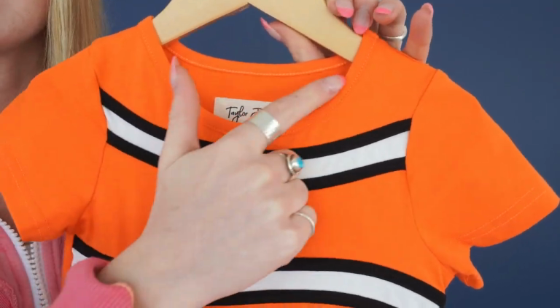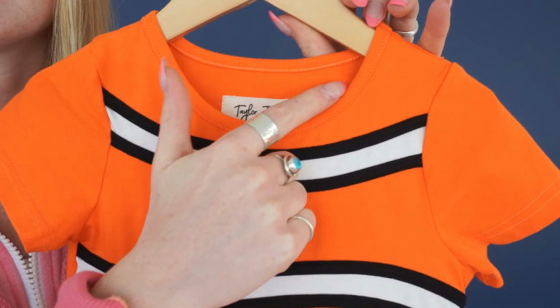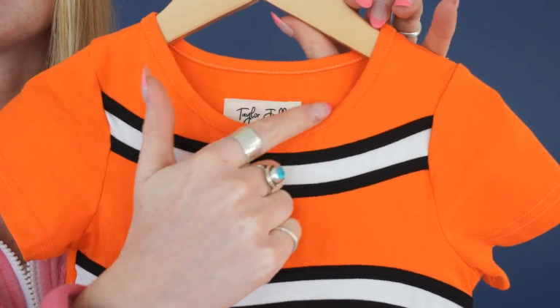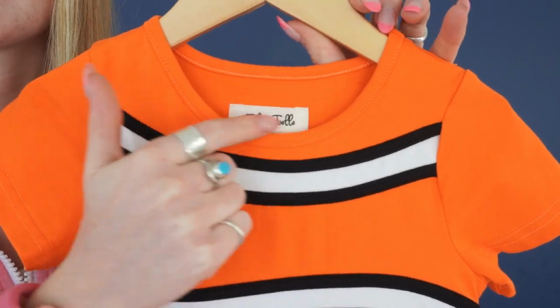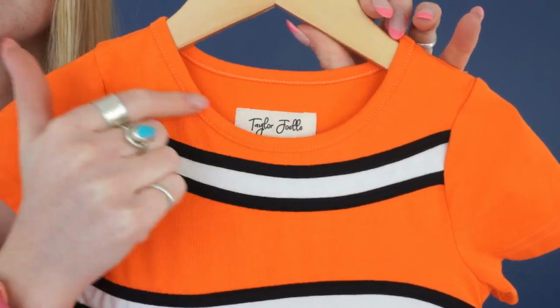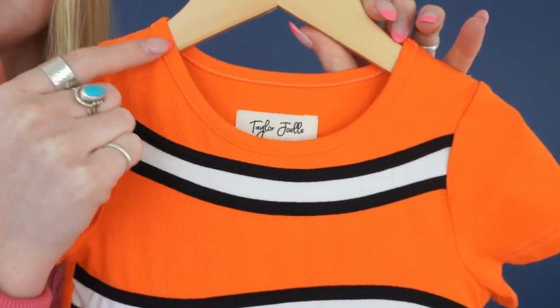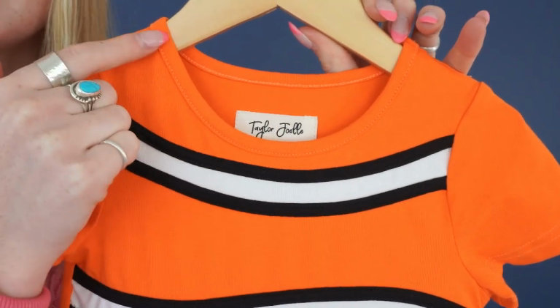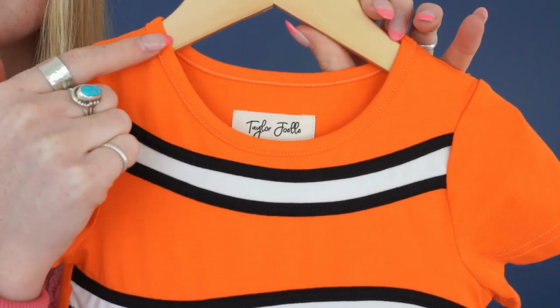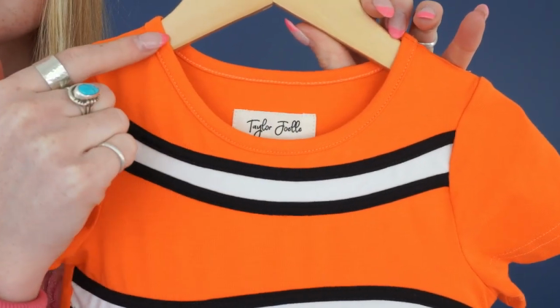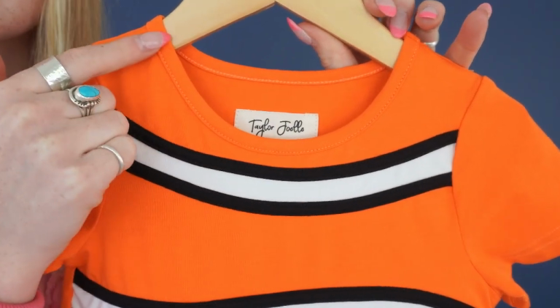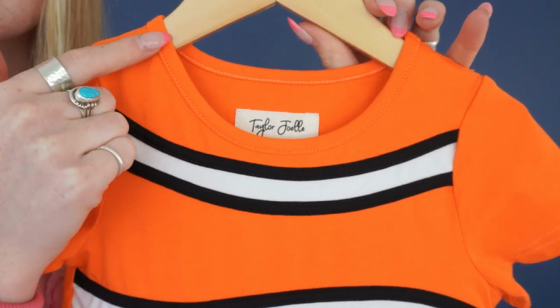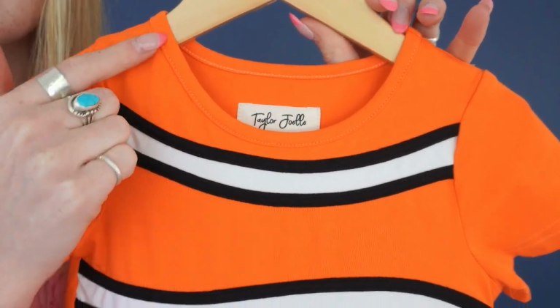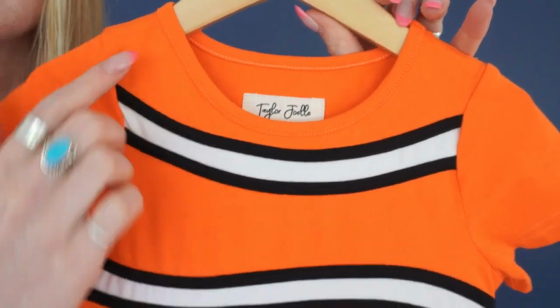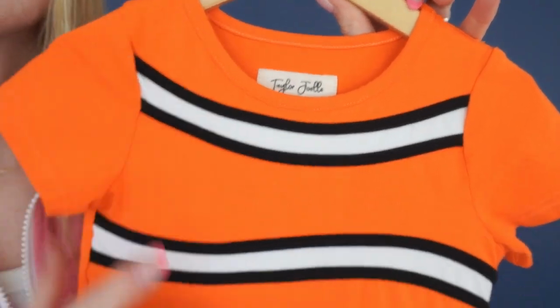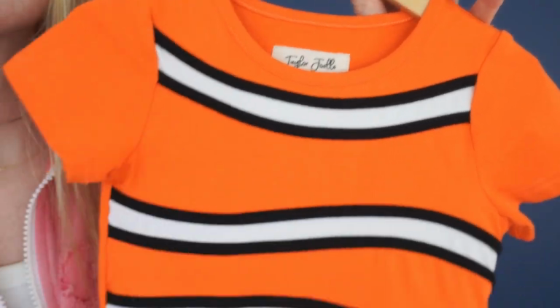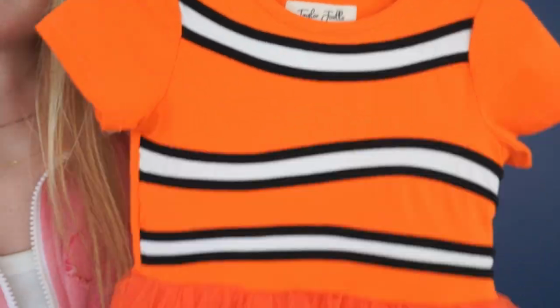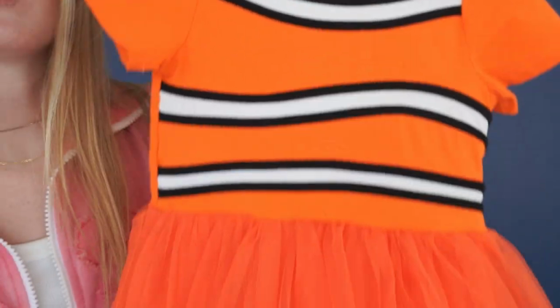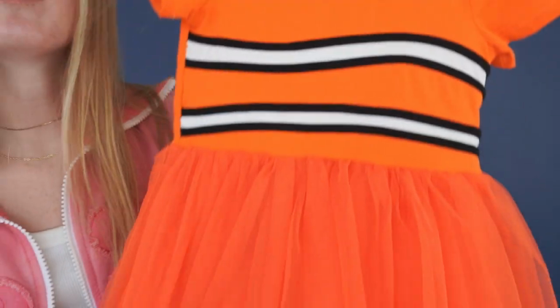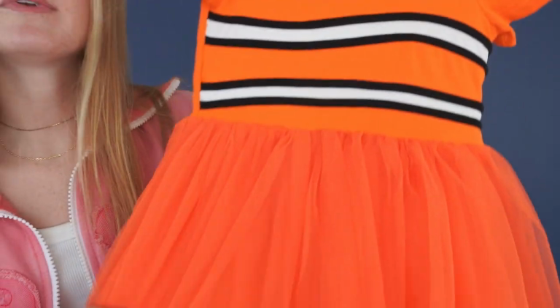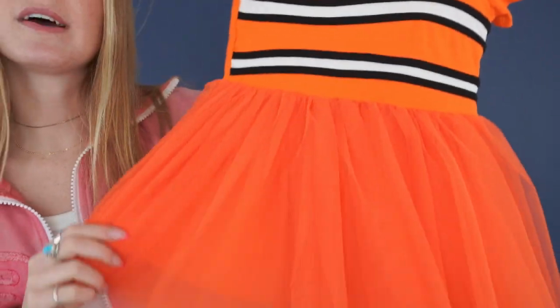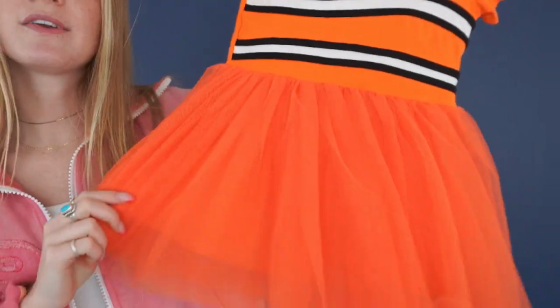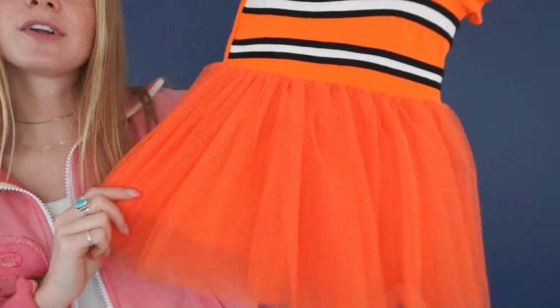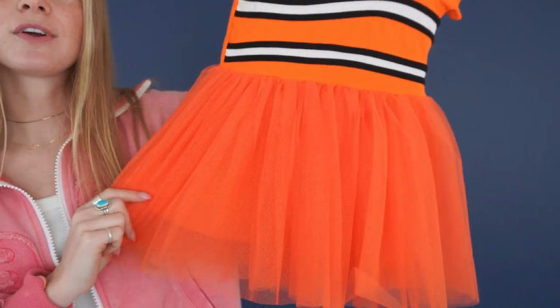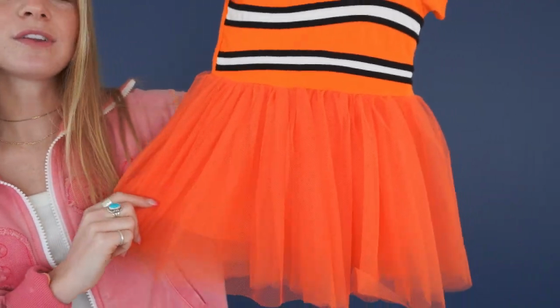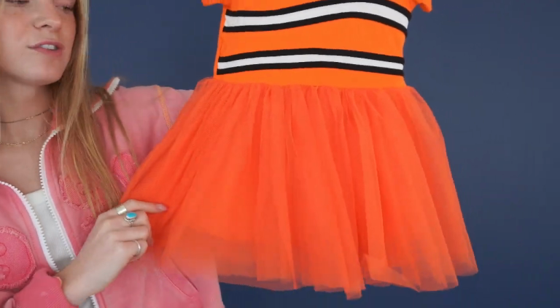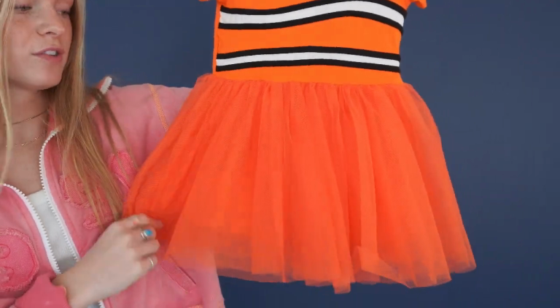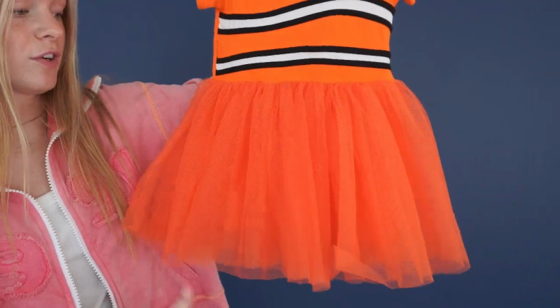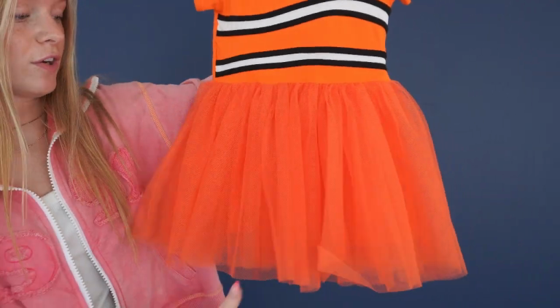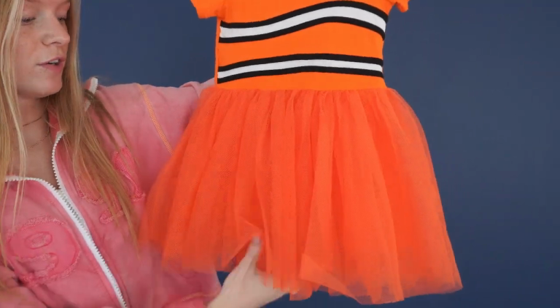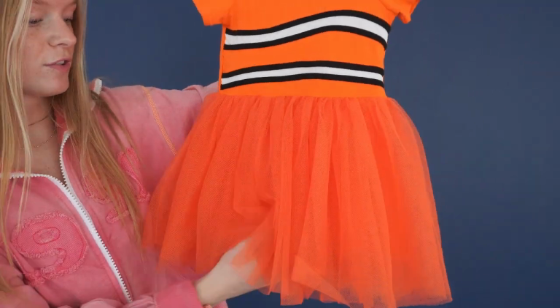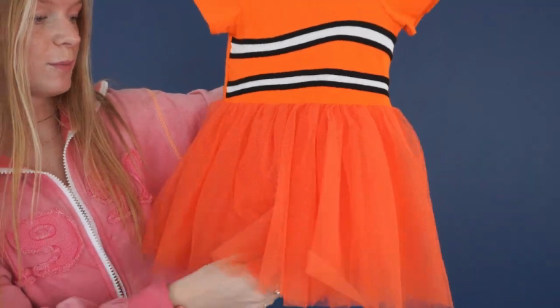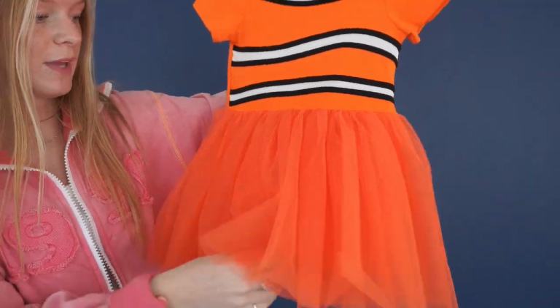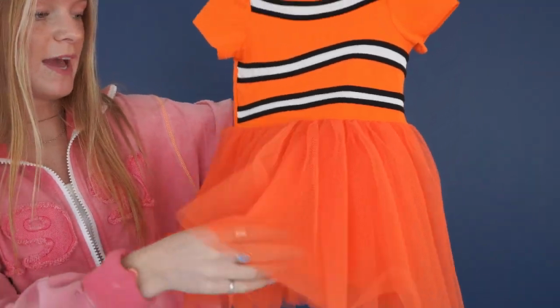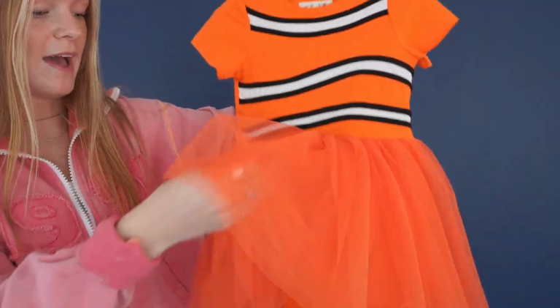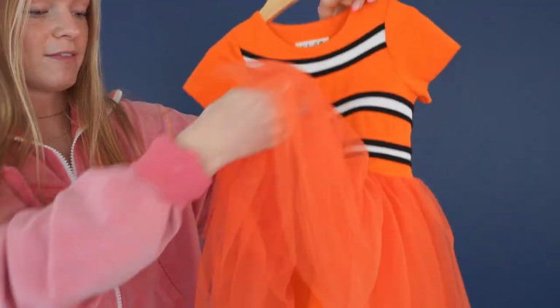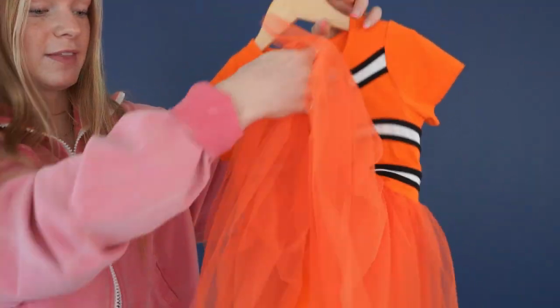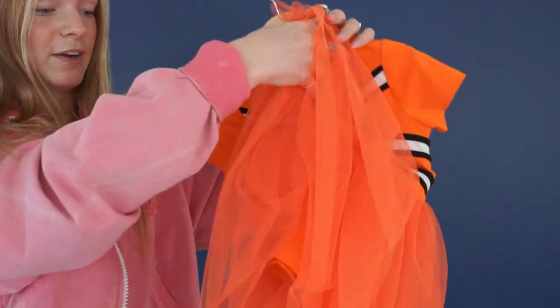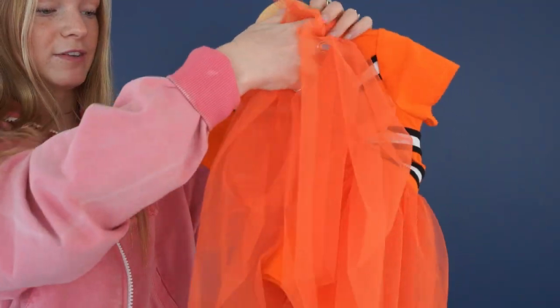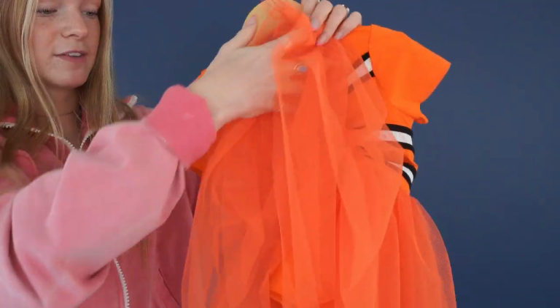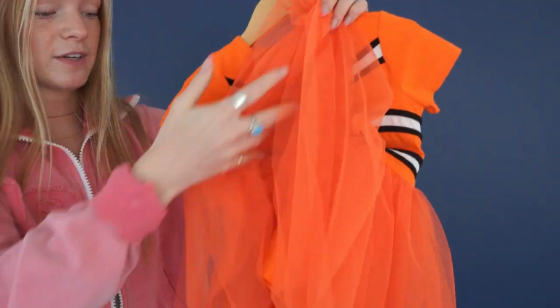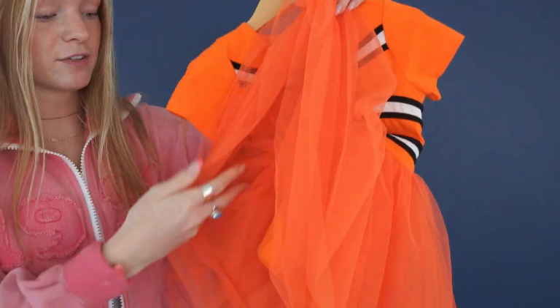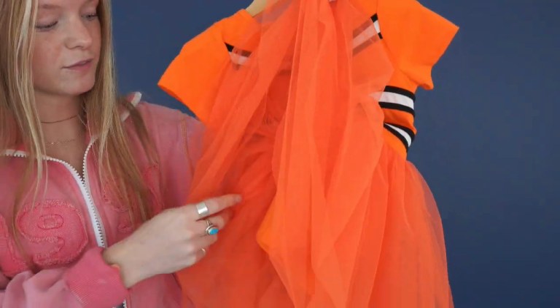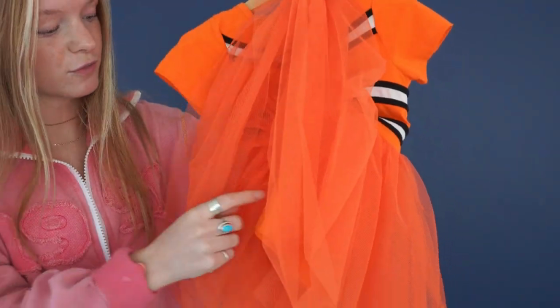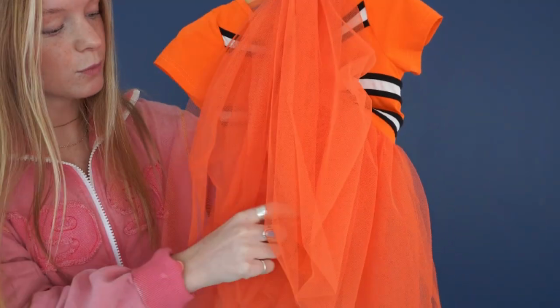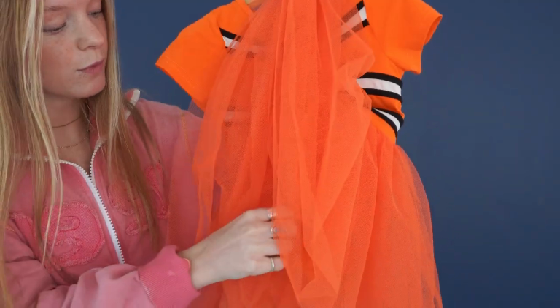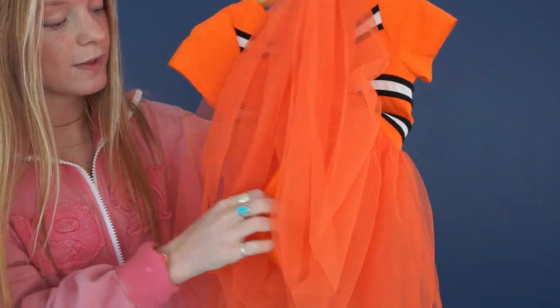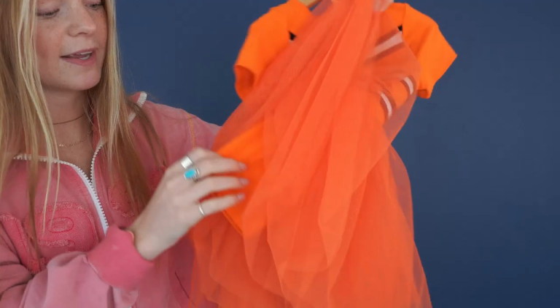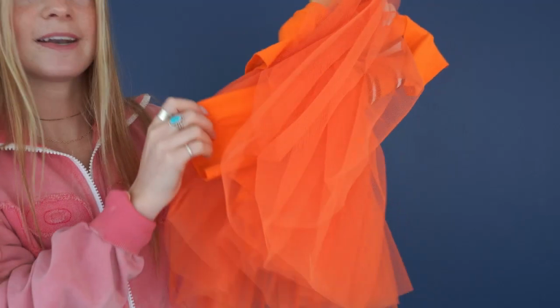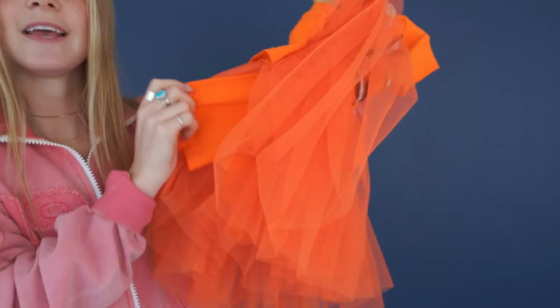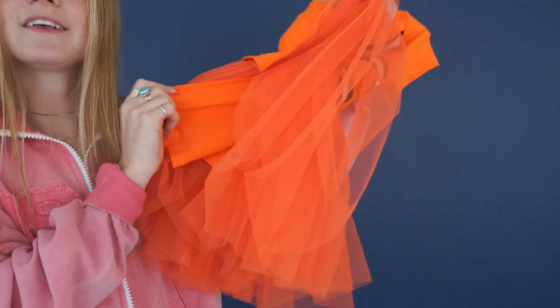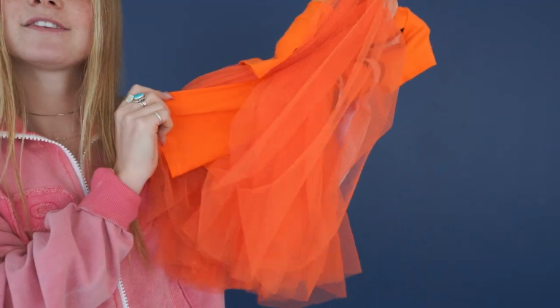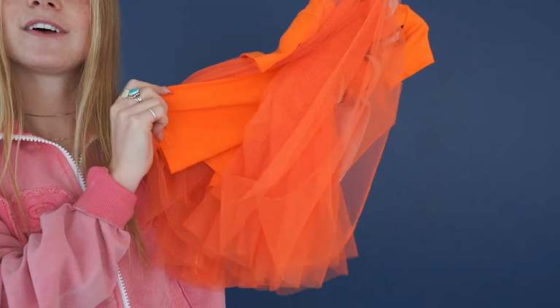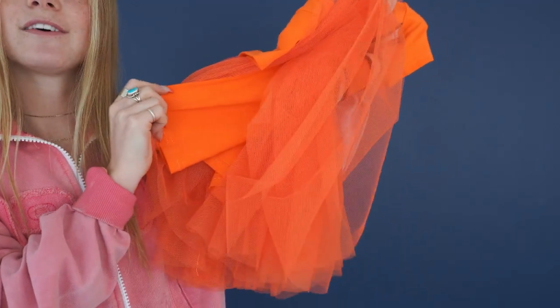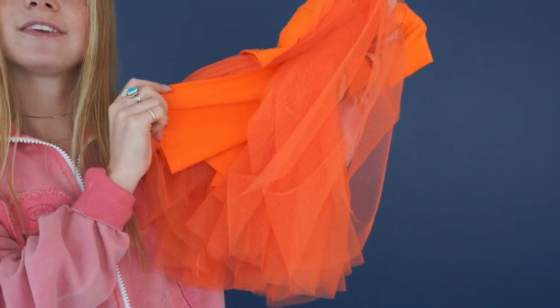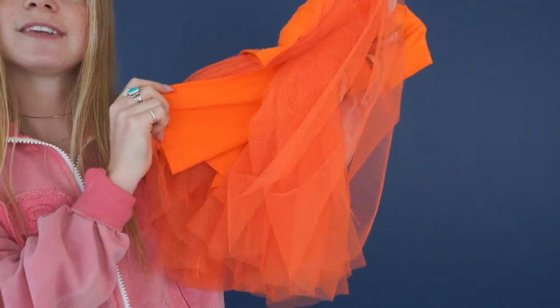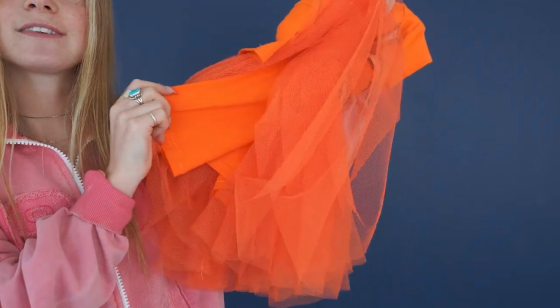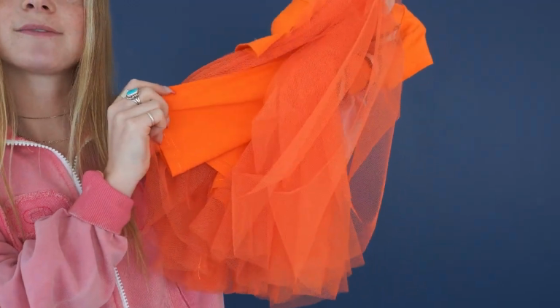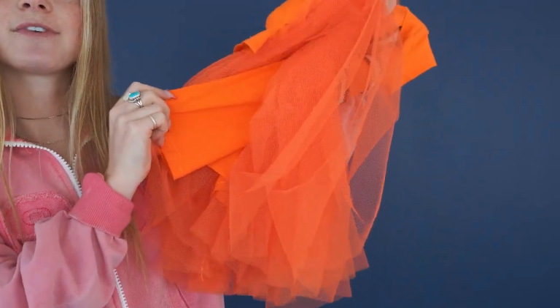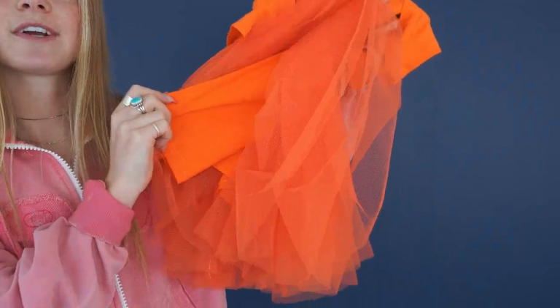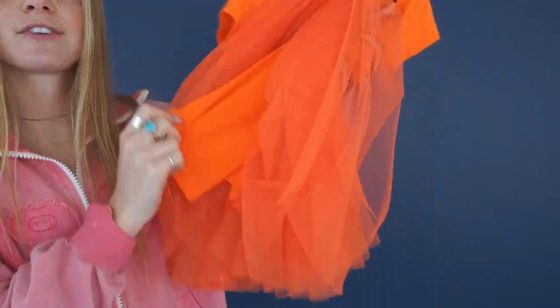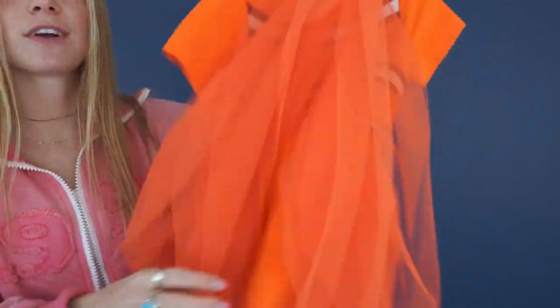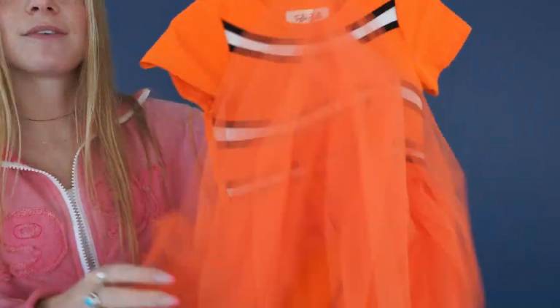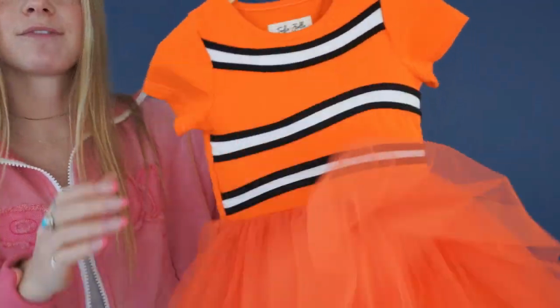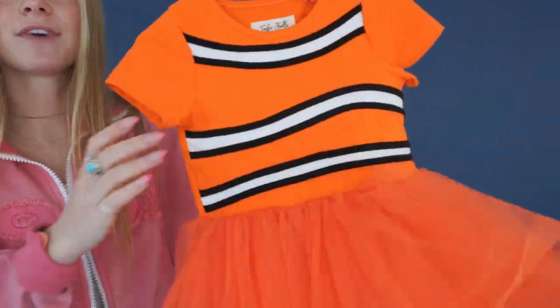The neckline is a slight scoop. Down here on the skirt we have layers and layers of tulle and a soft knit slip for extra comfort.